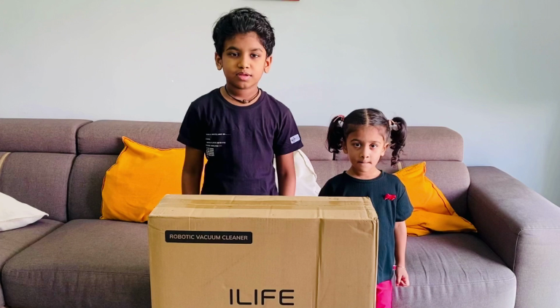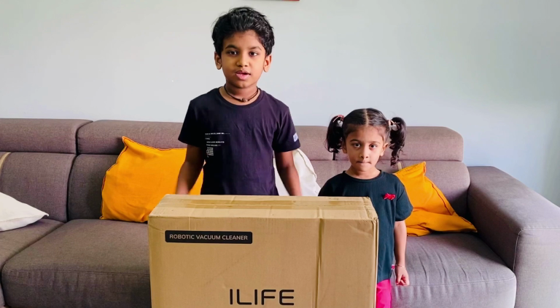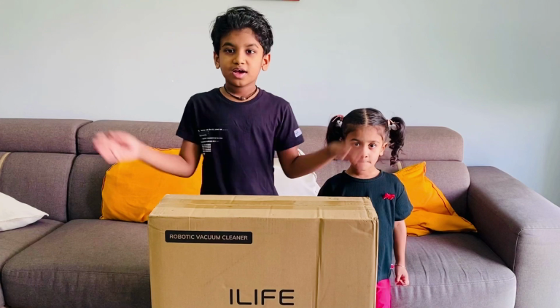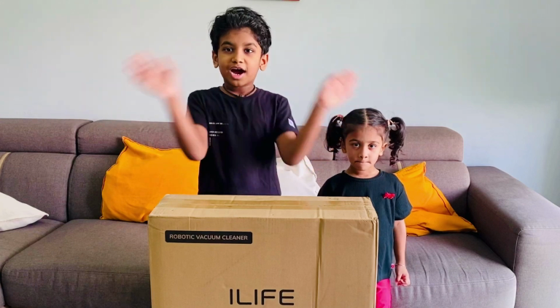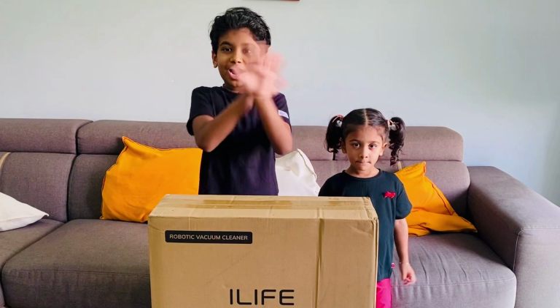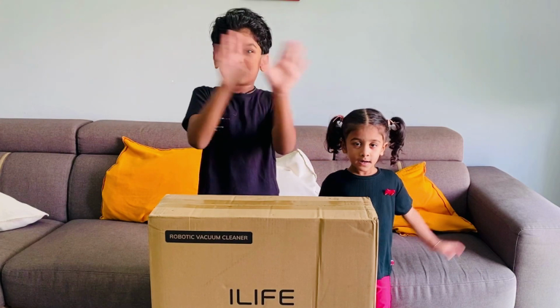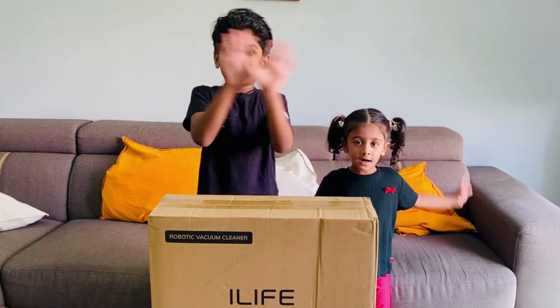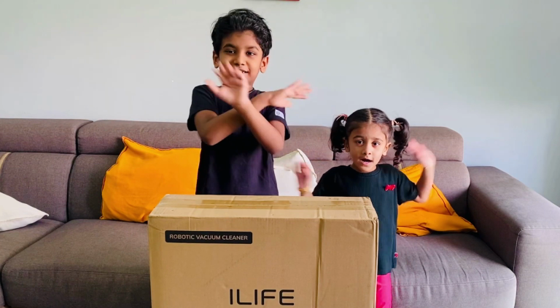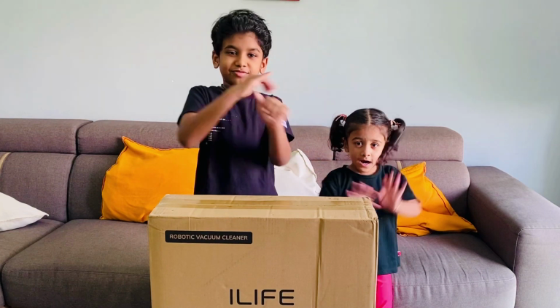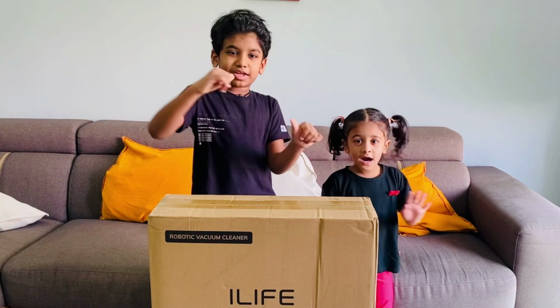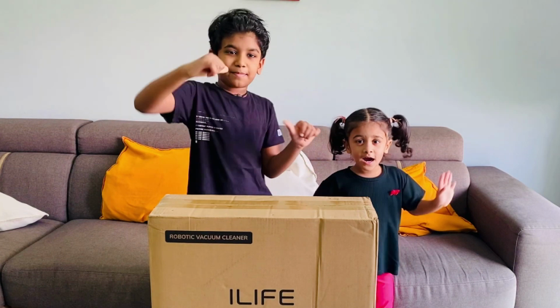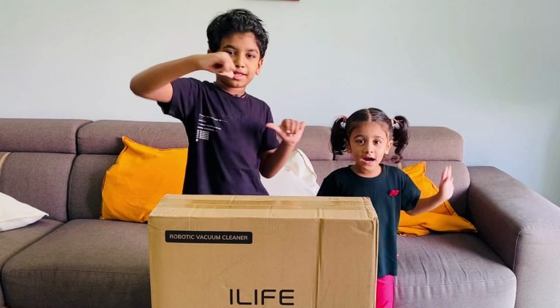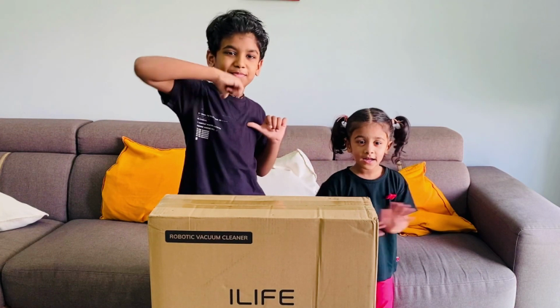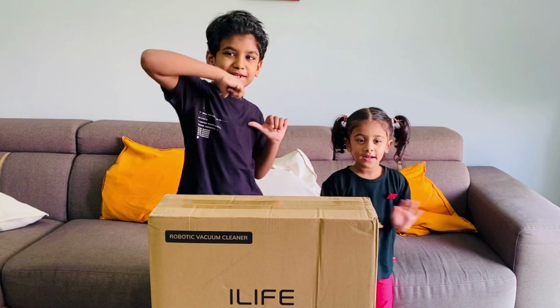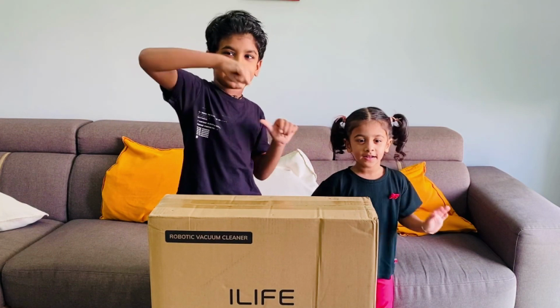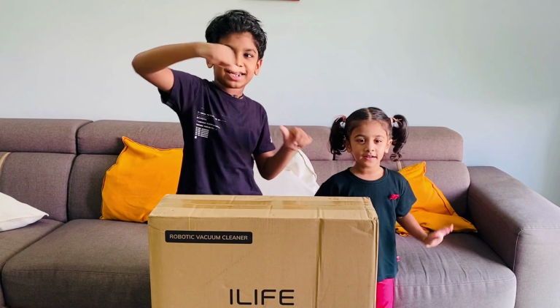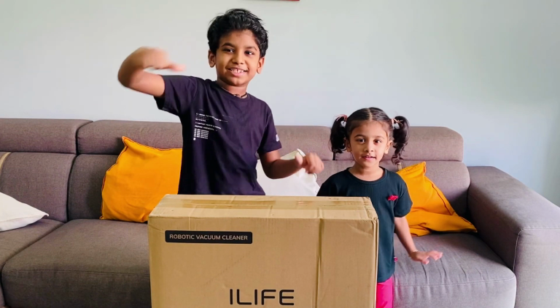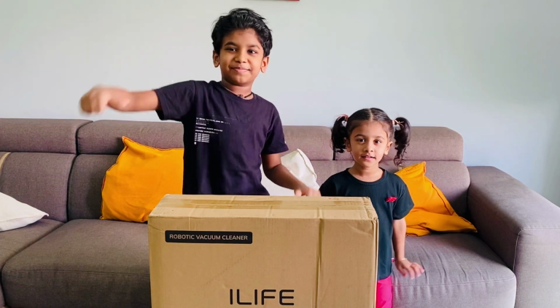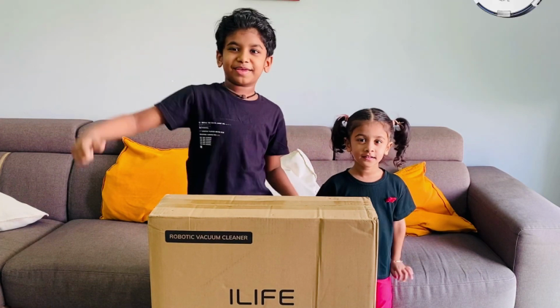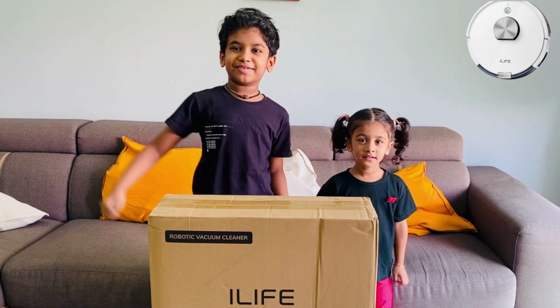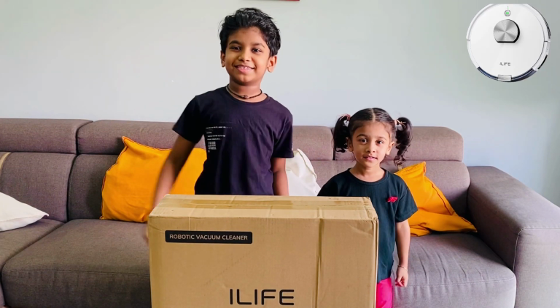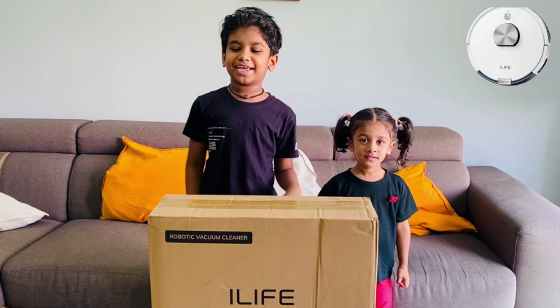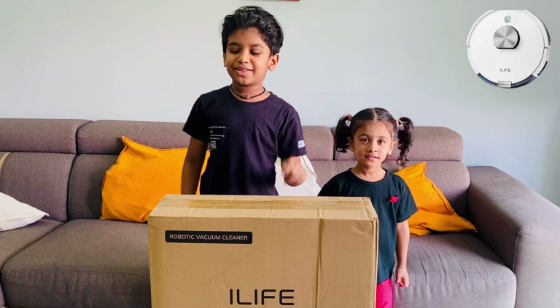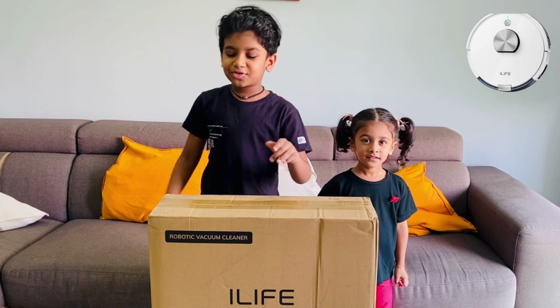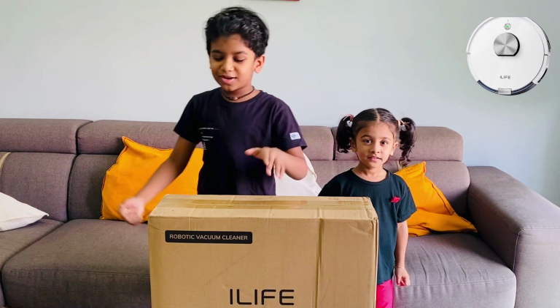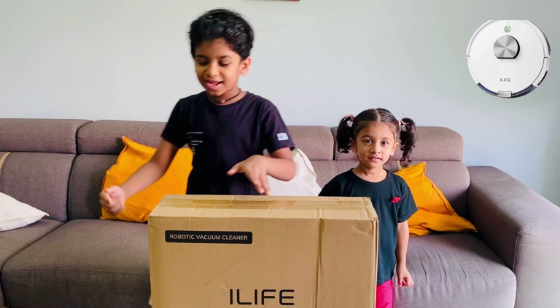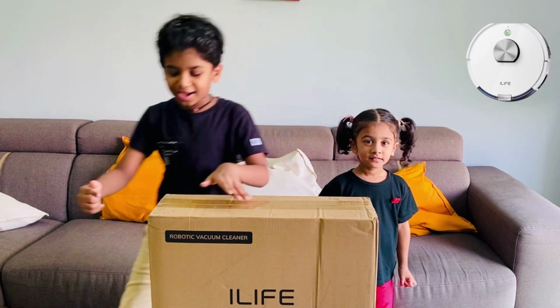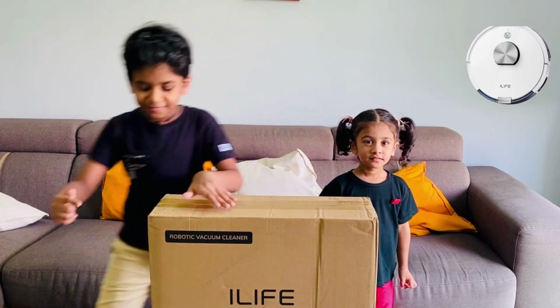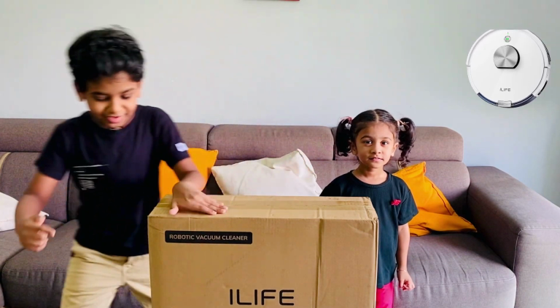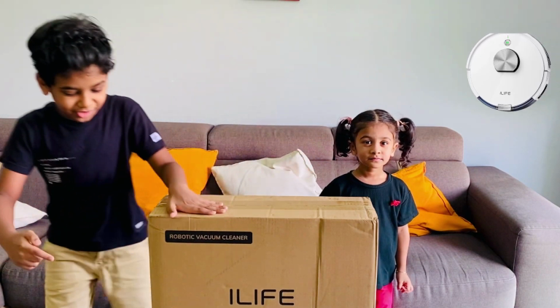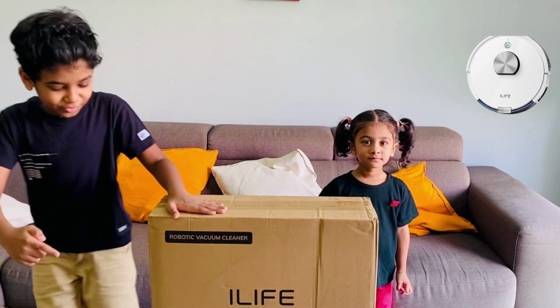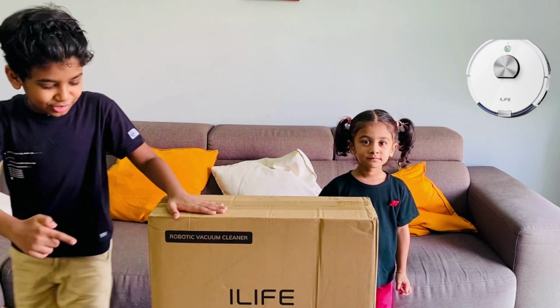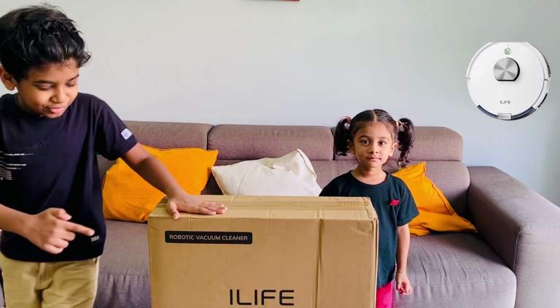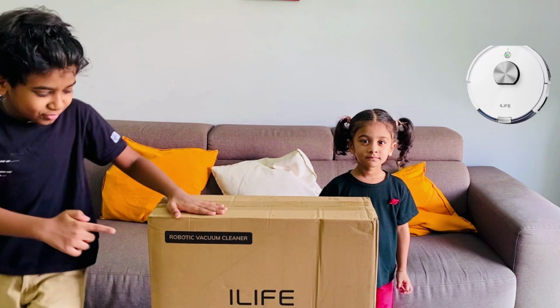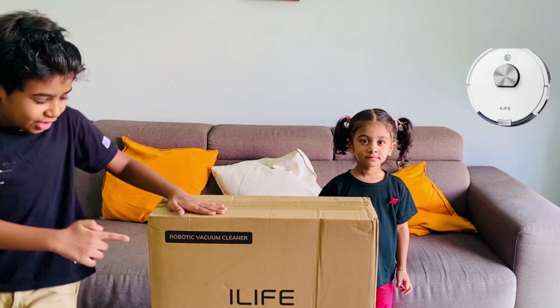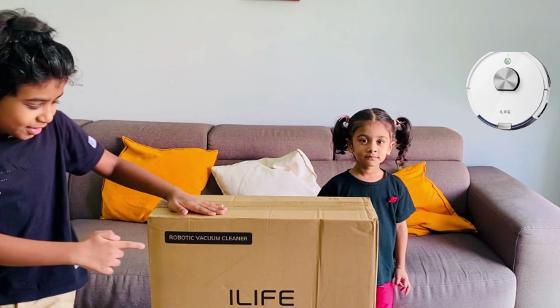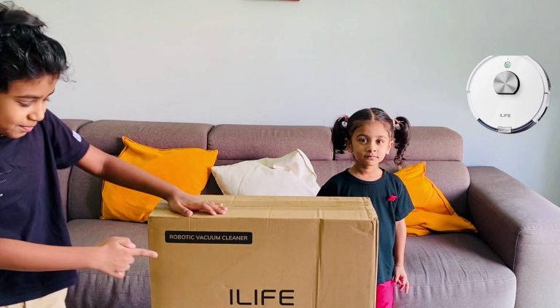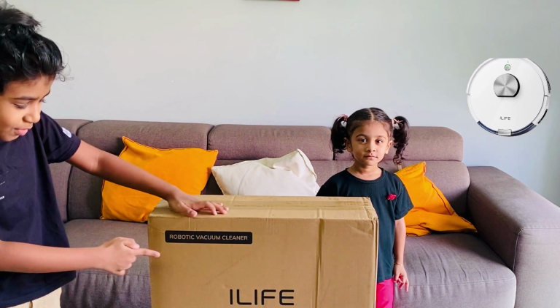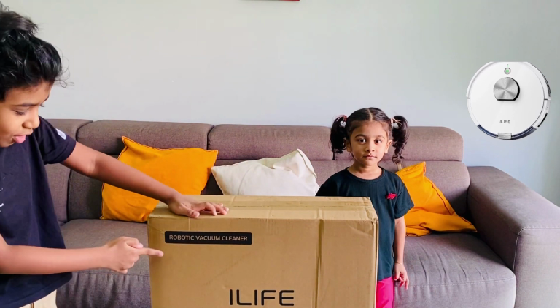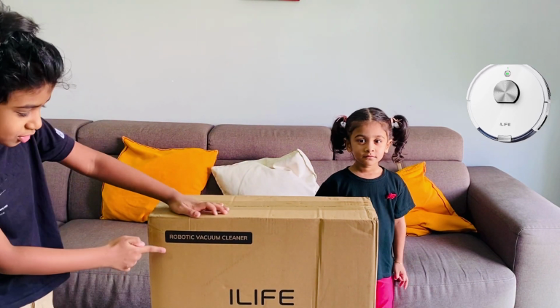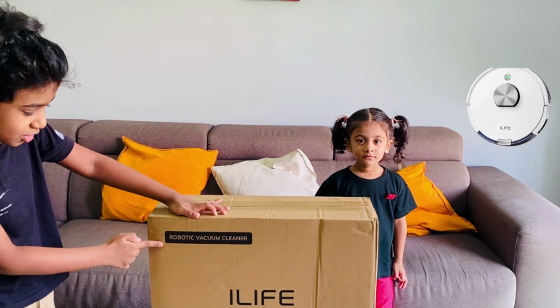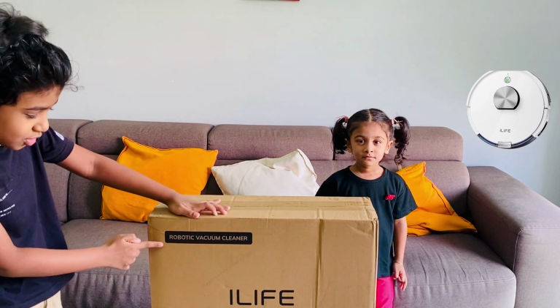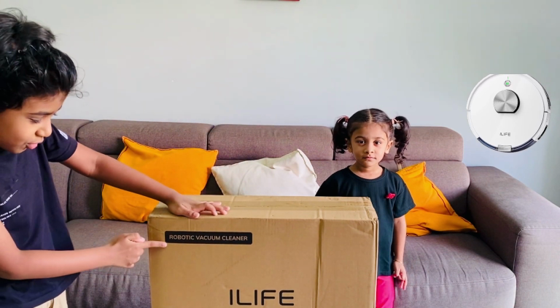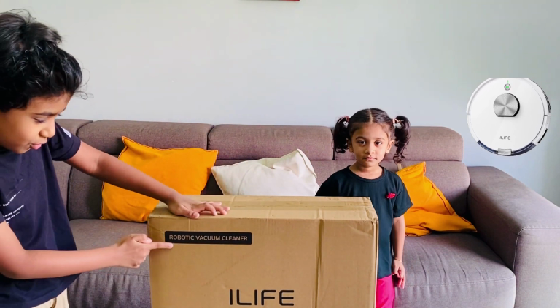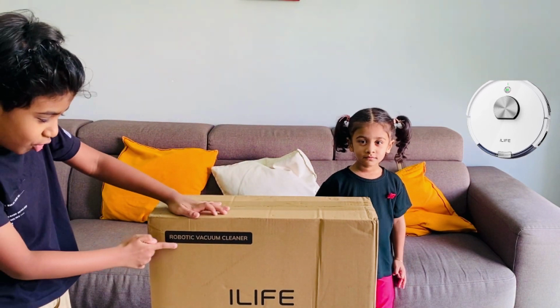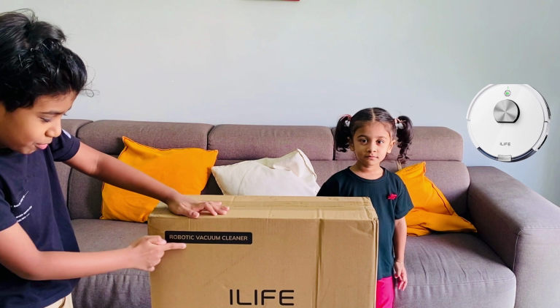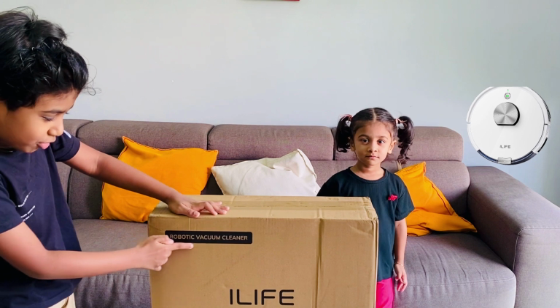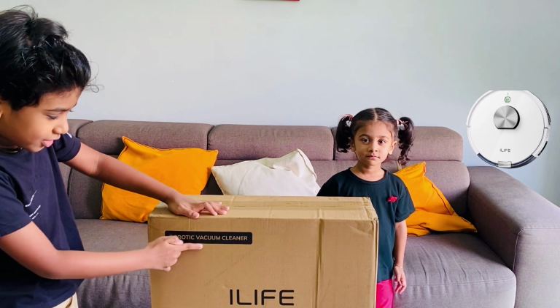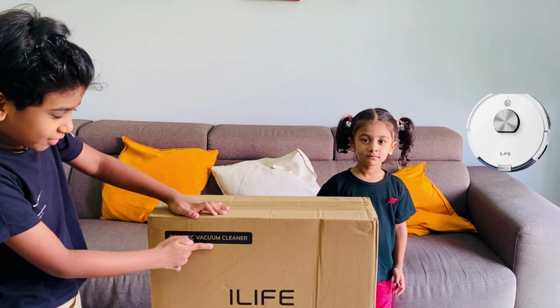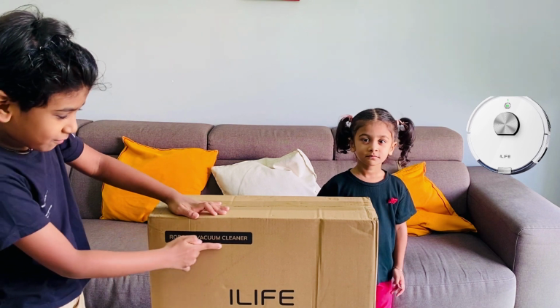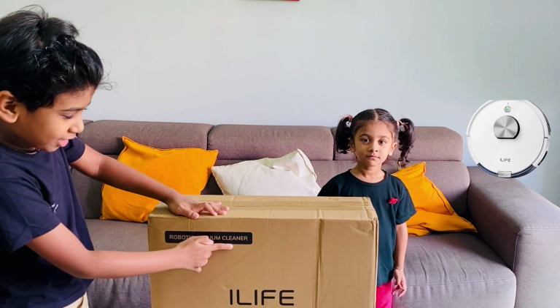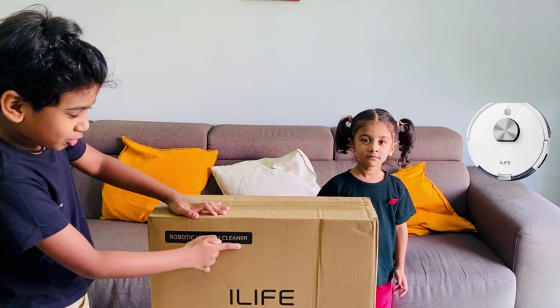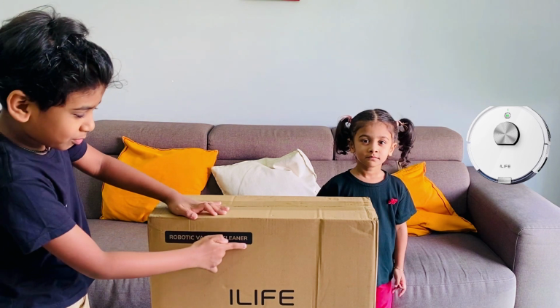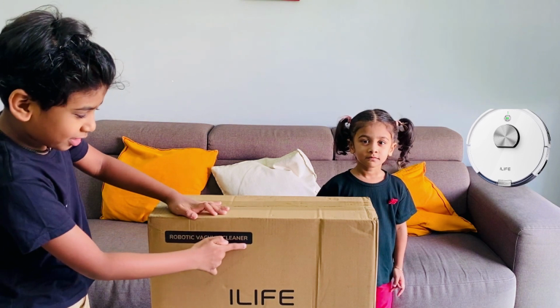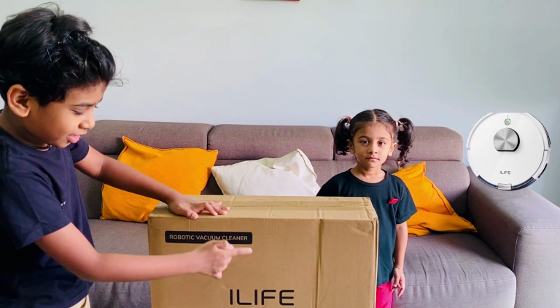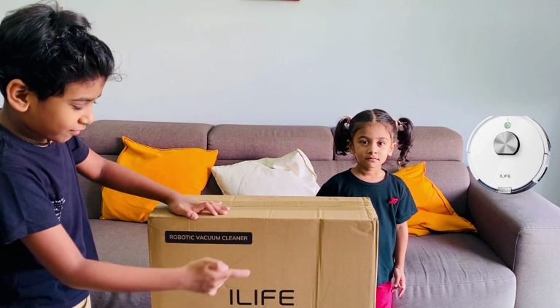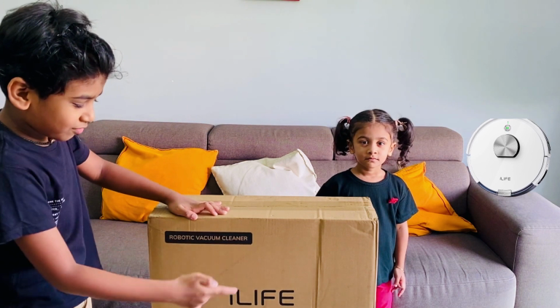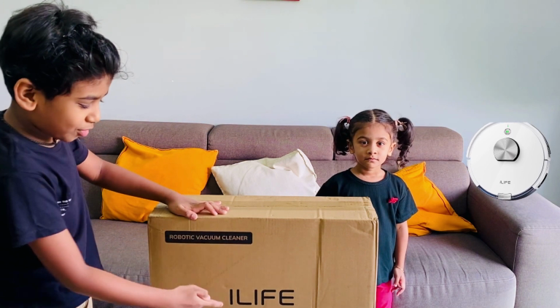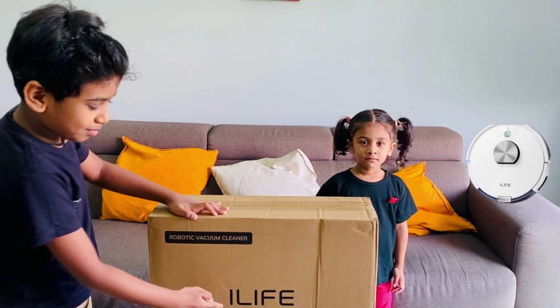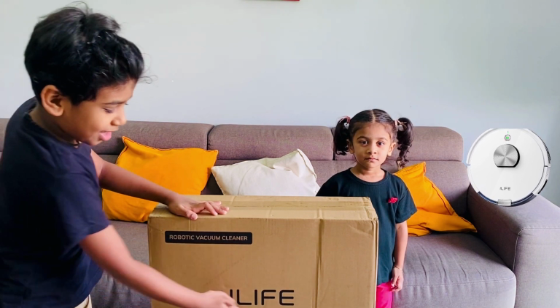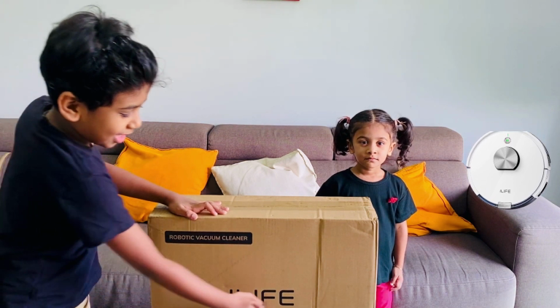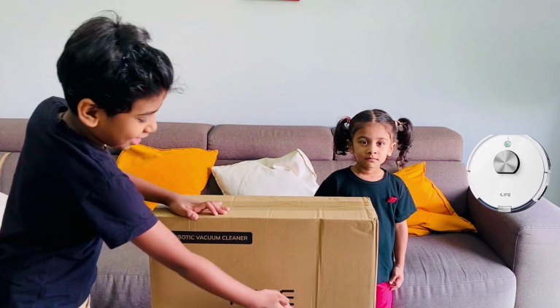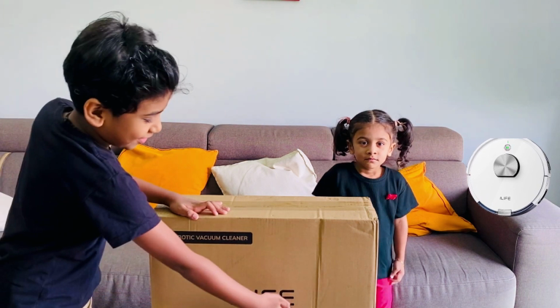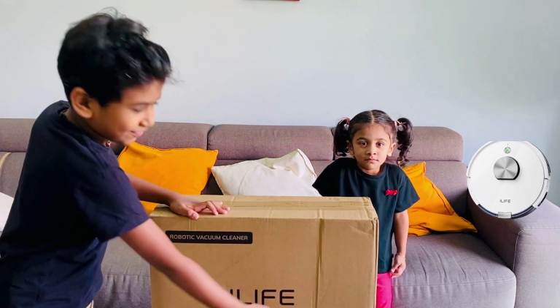Hi friends, welcome back to my channel. It's me Rizai. Today we are going to unbox a robotic vacuum cleaner from iLife.